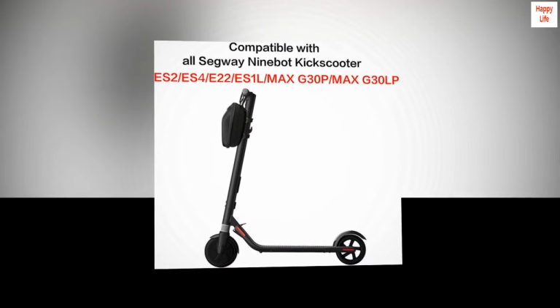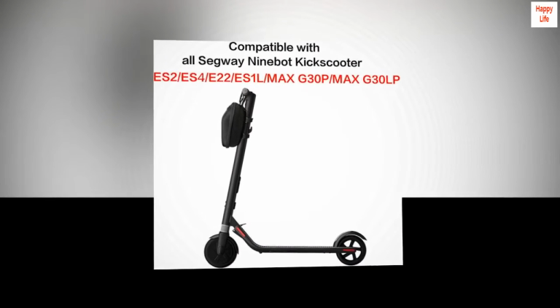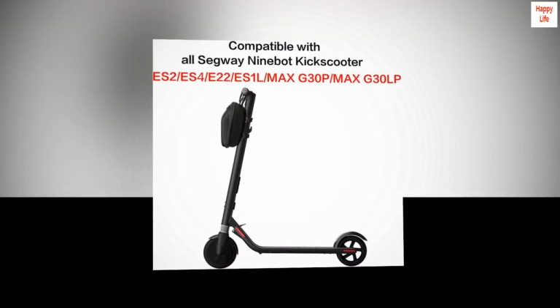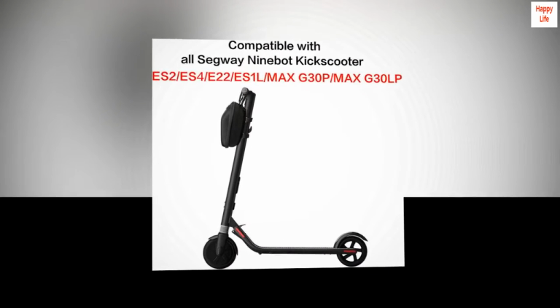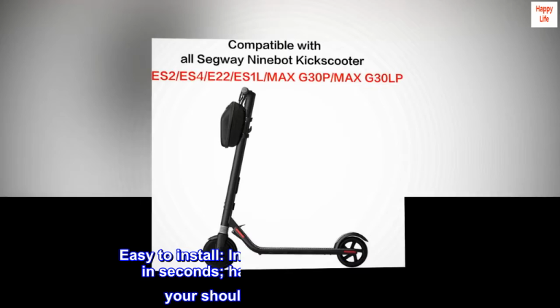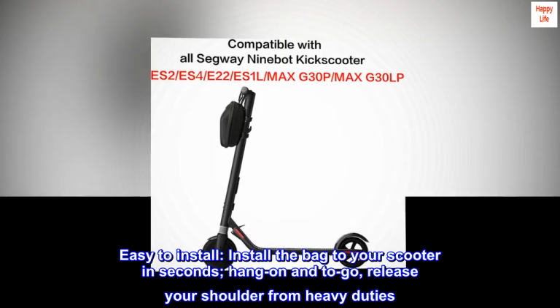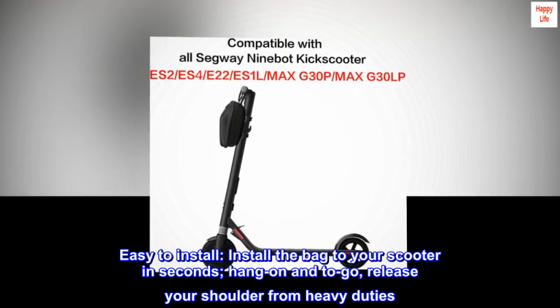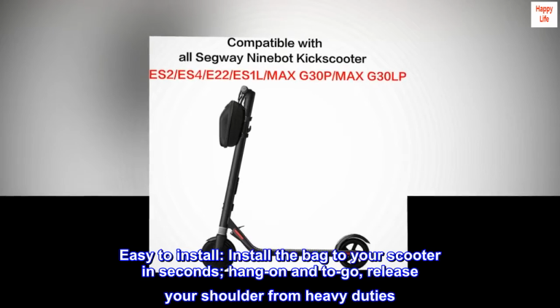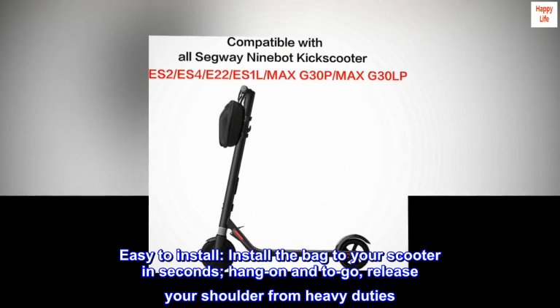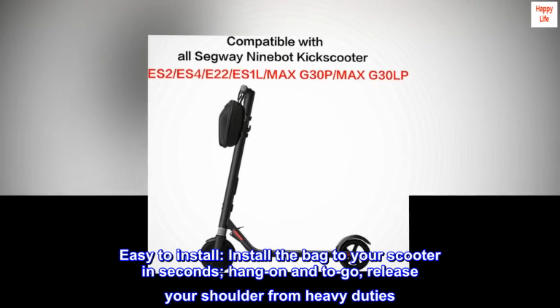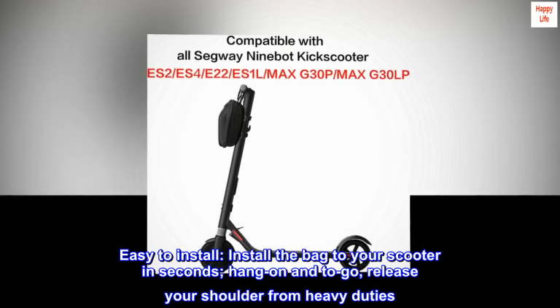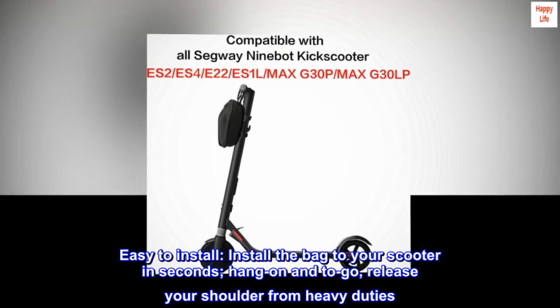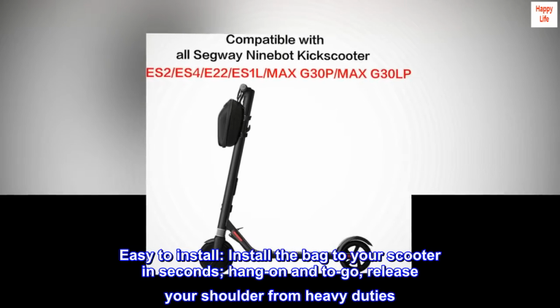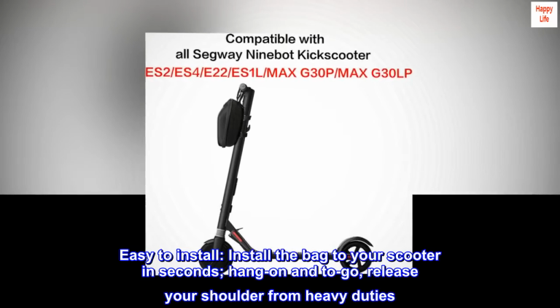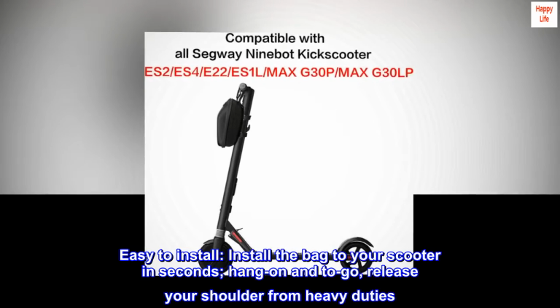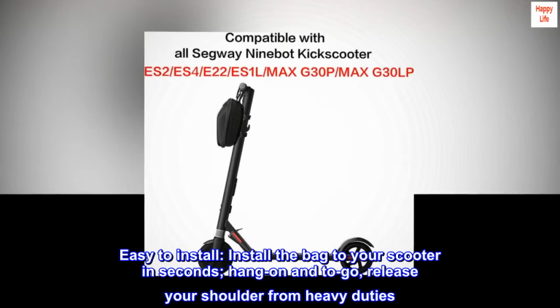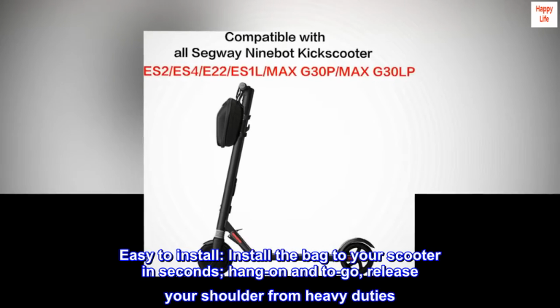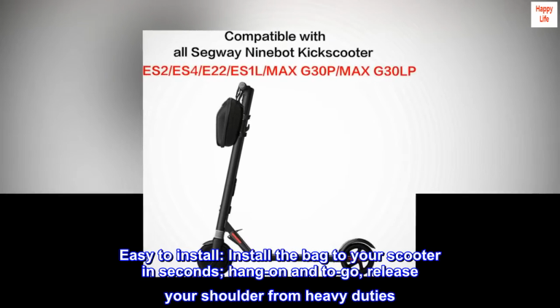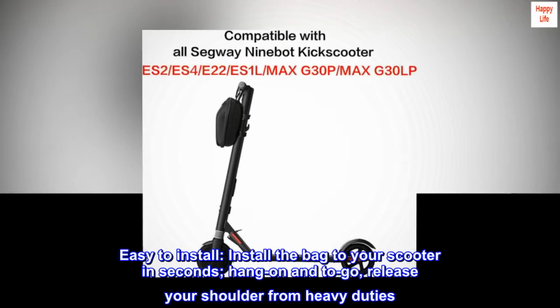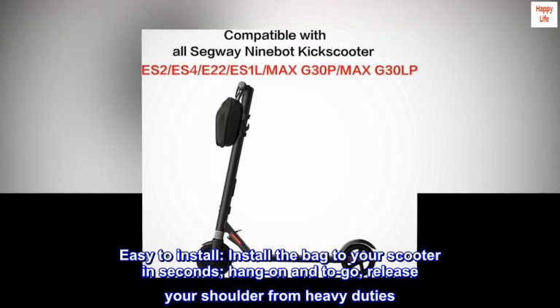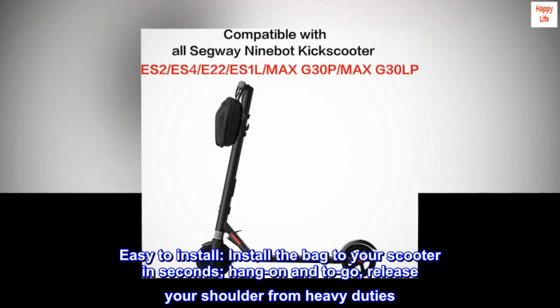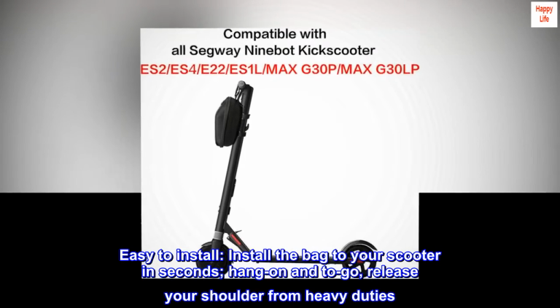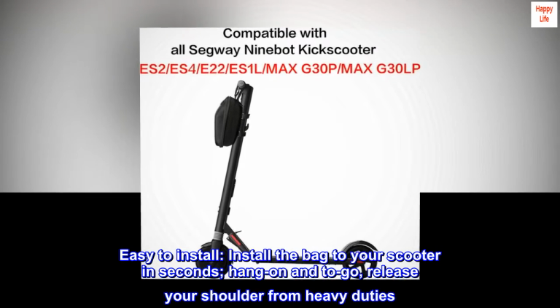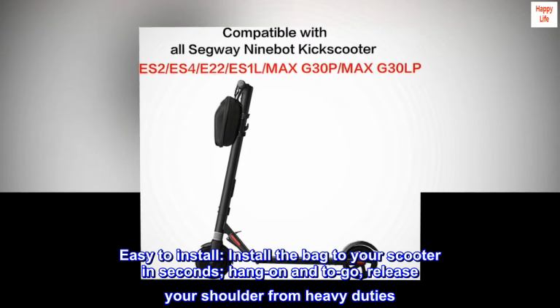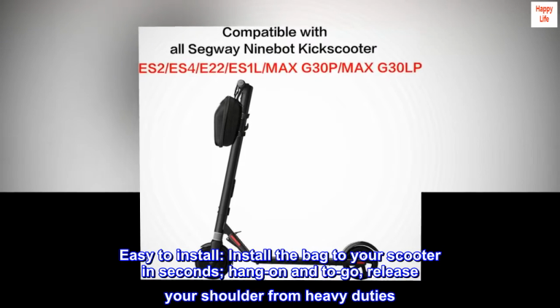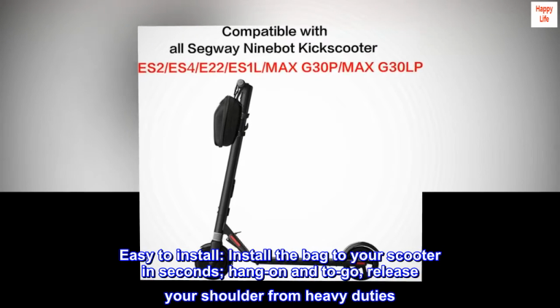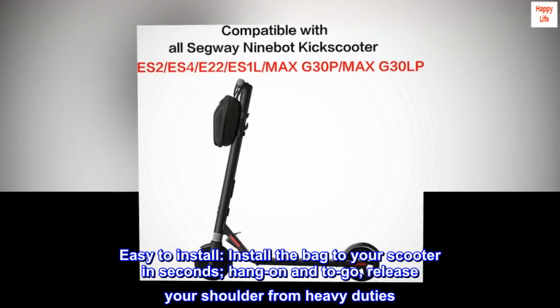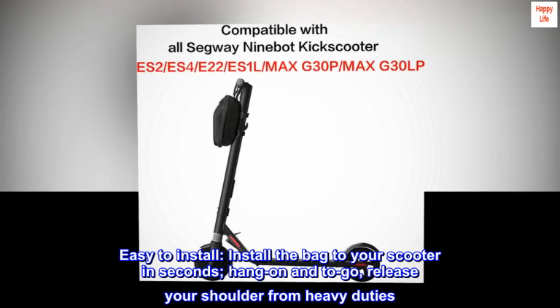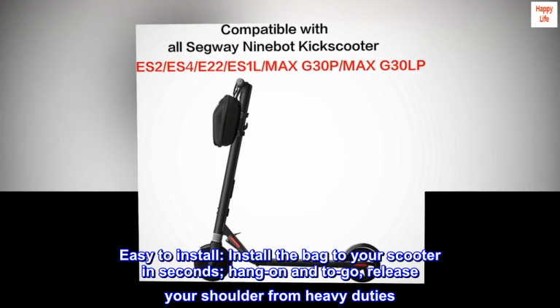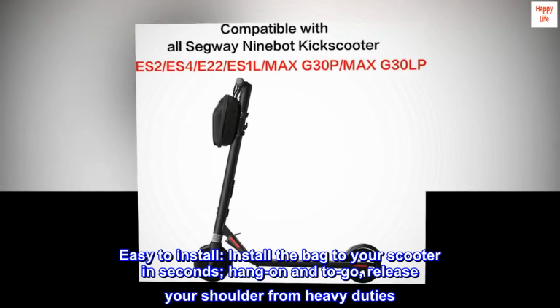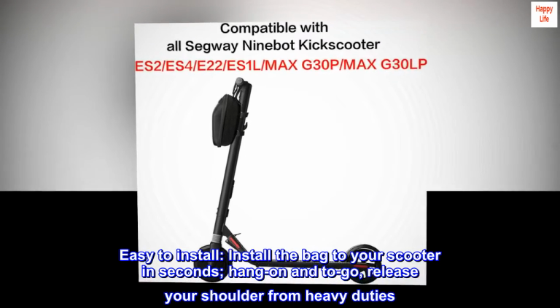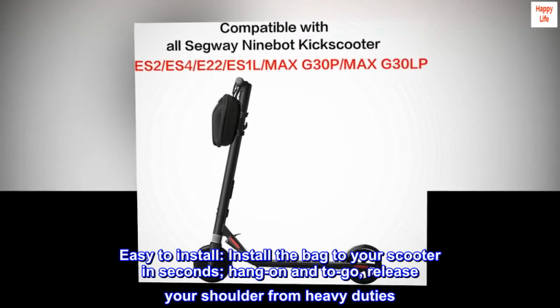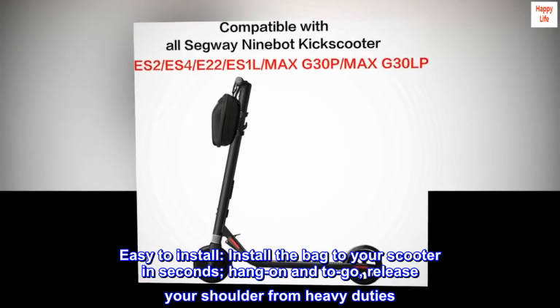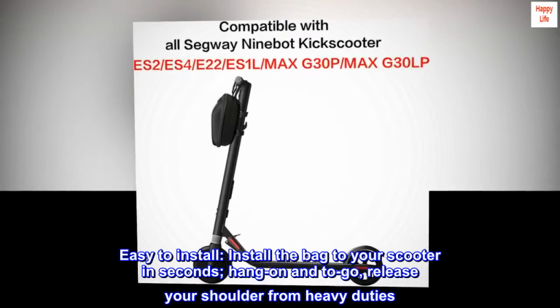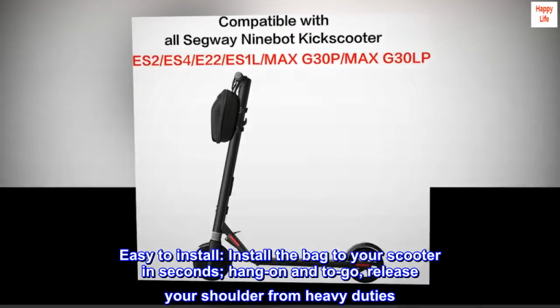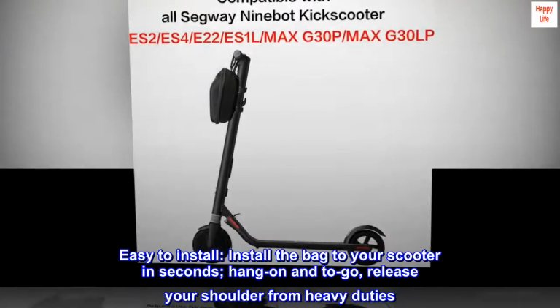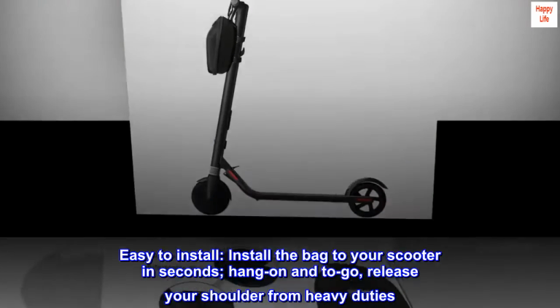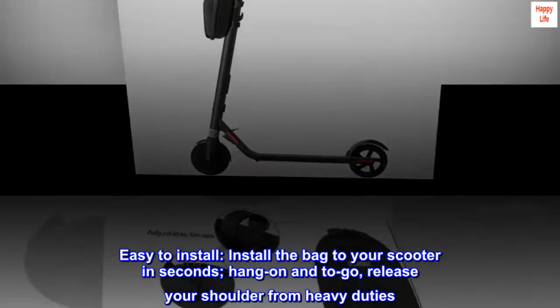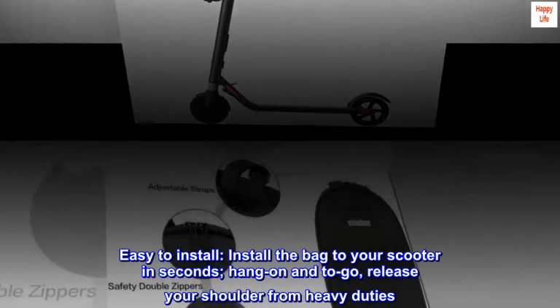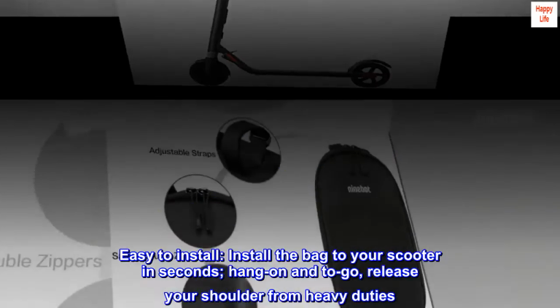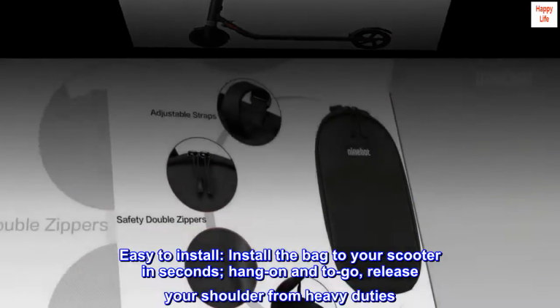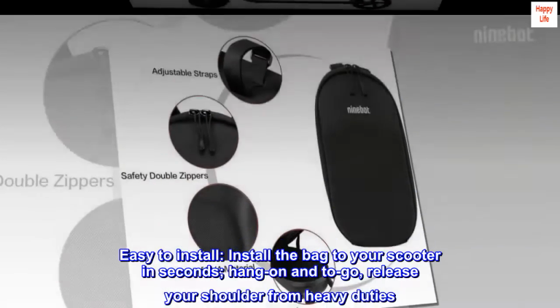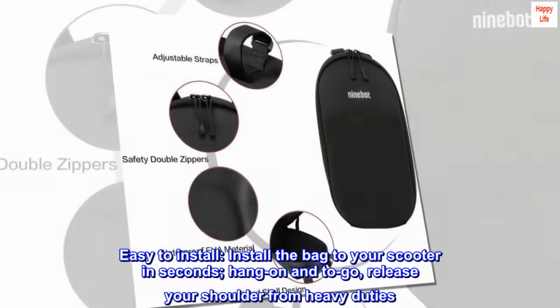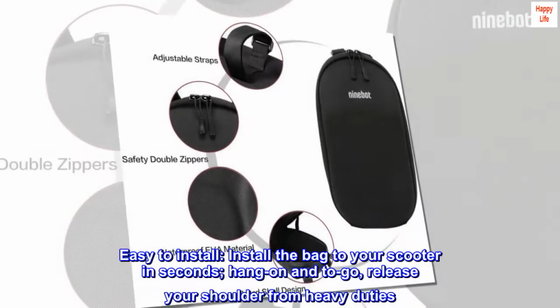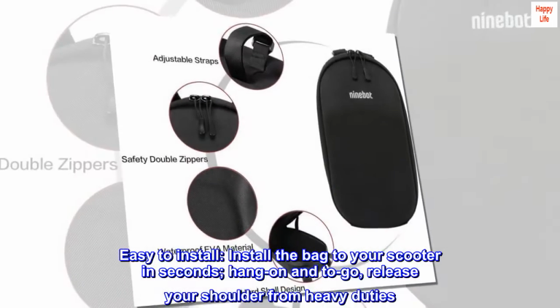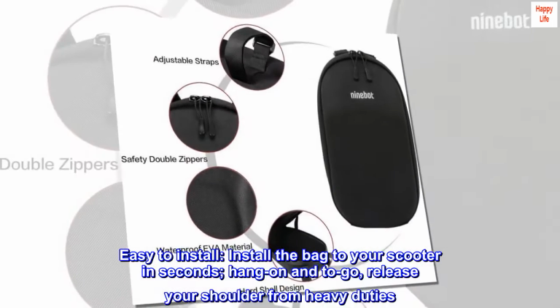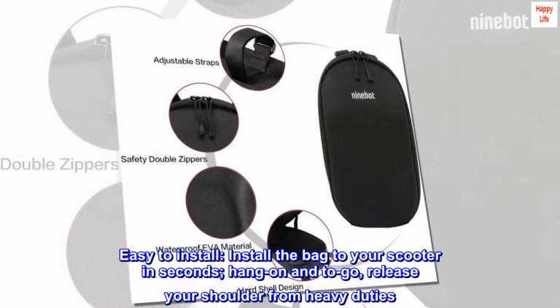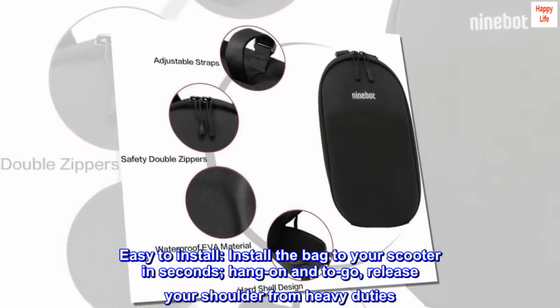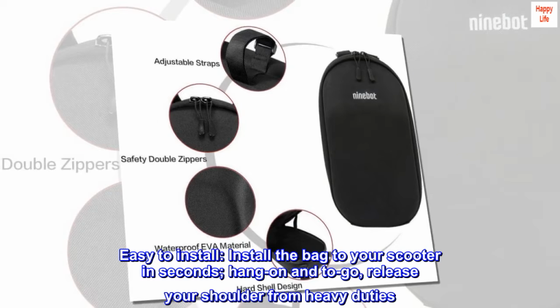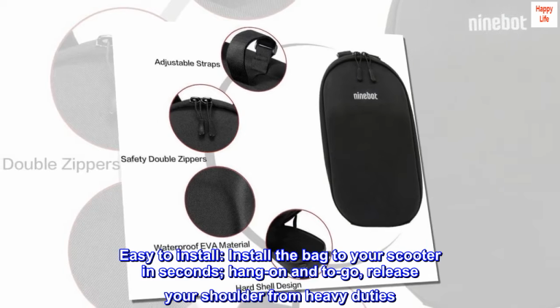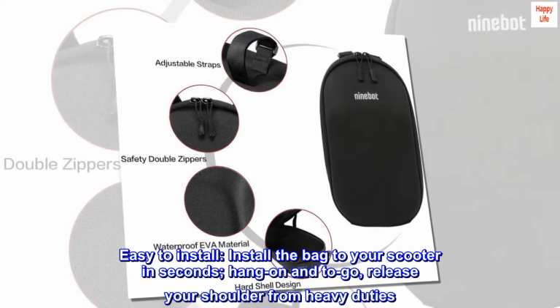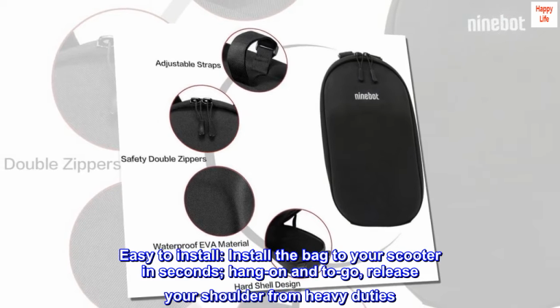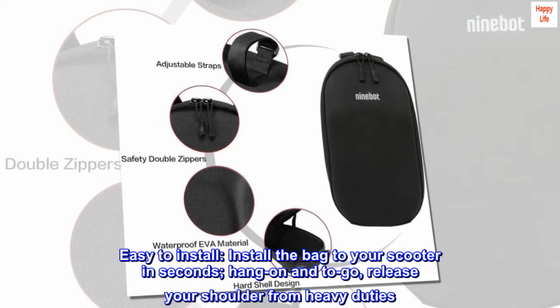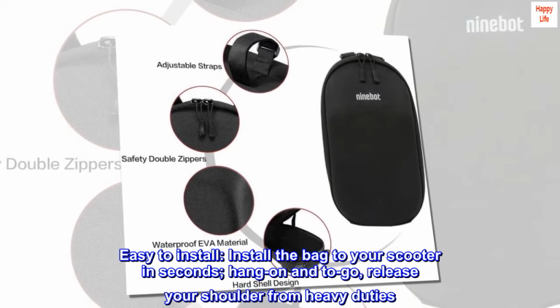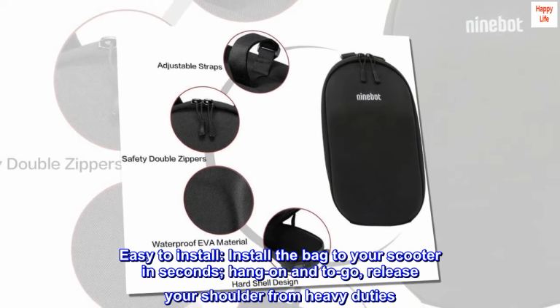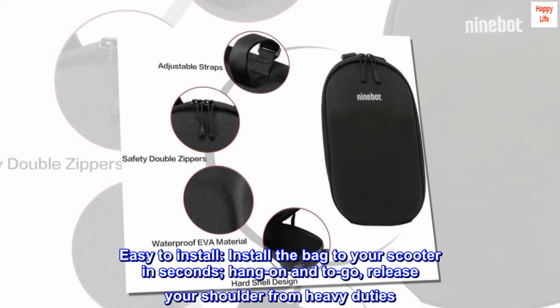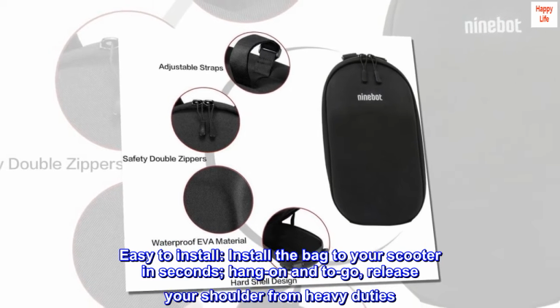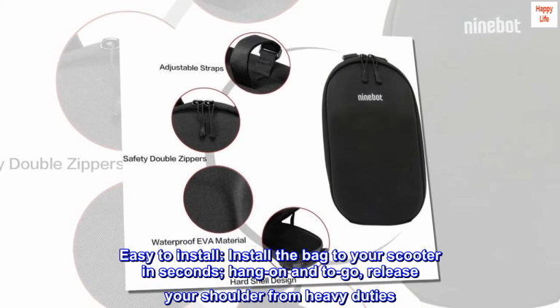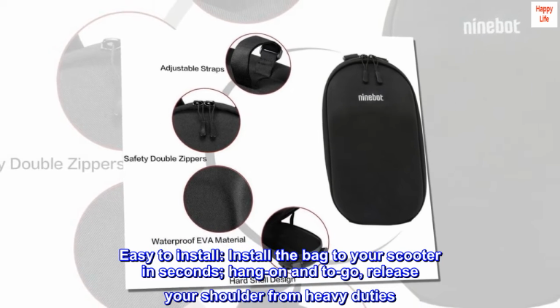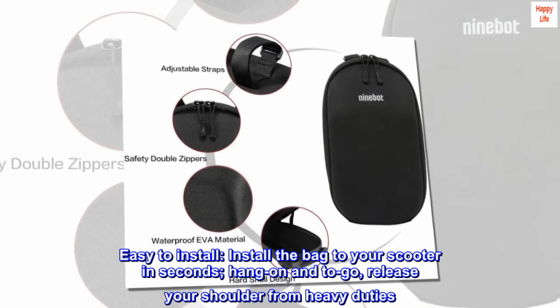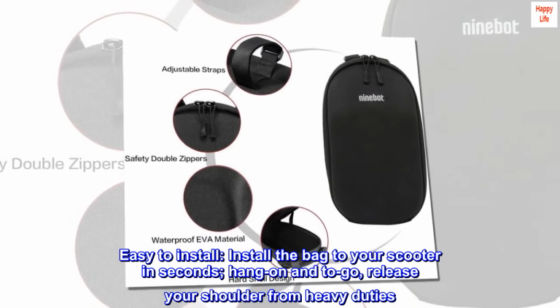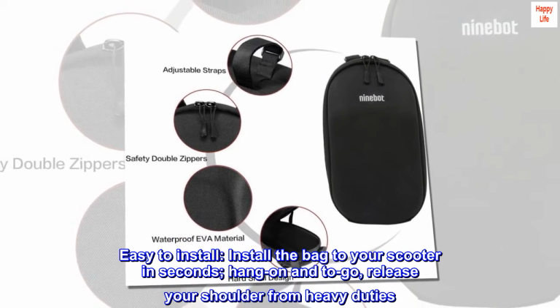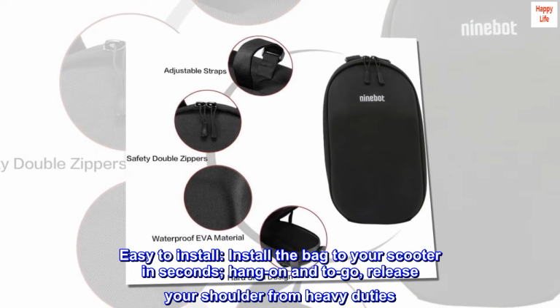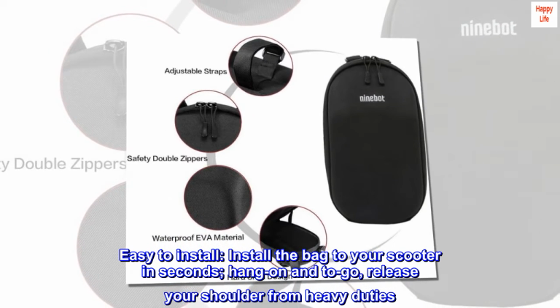Easy to install — mount the bag to your scooter in seconds. Hang on and go. Release your shoulder from heavy duties.